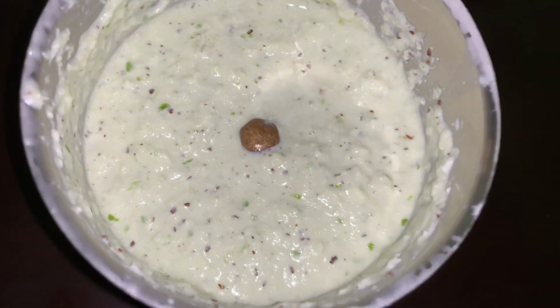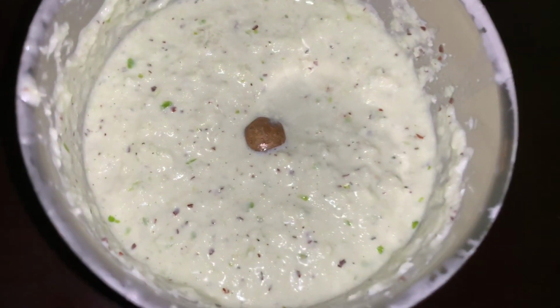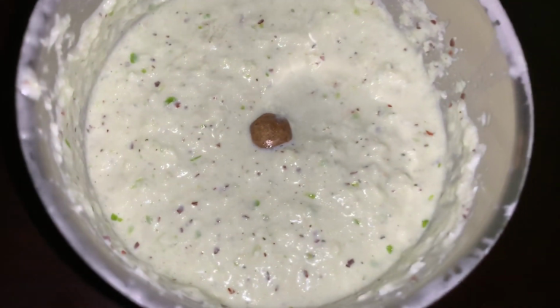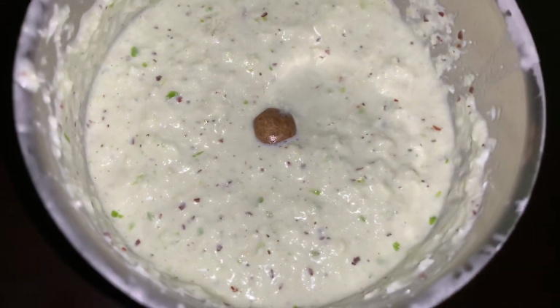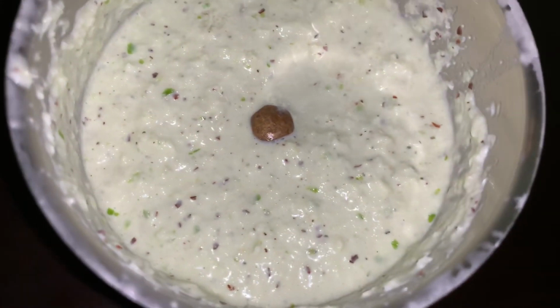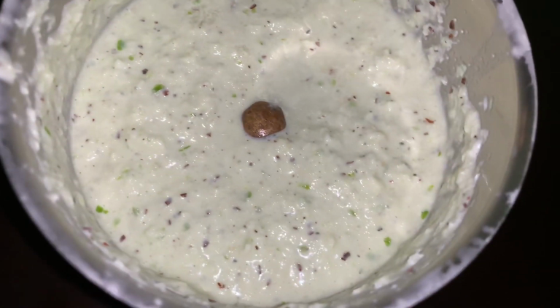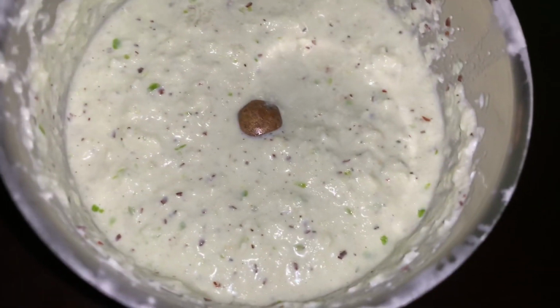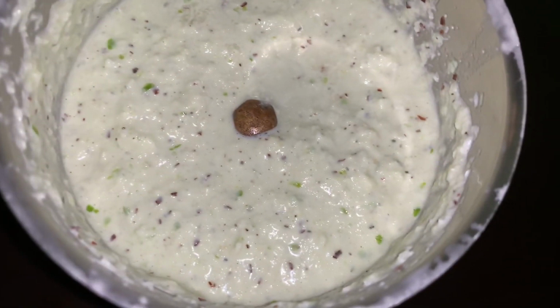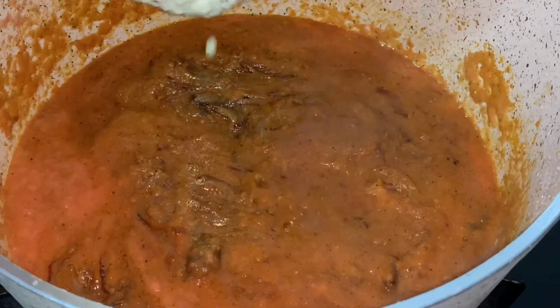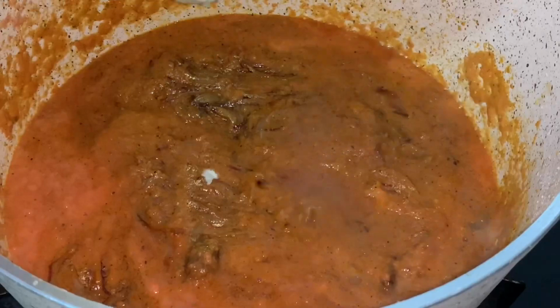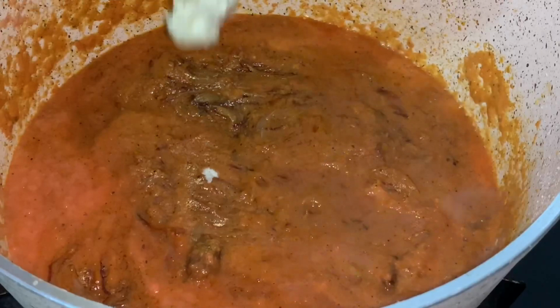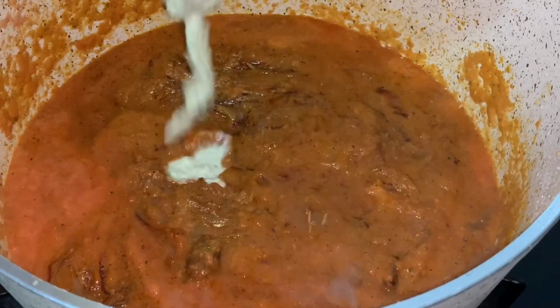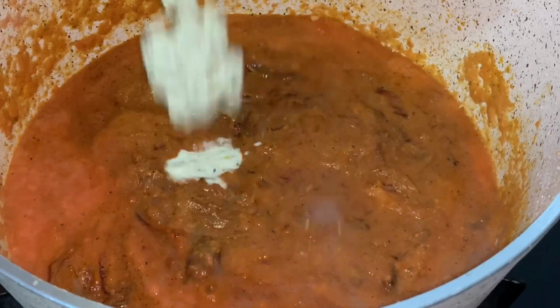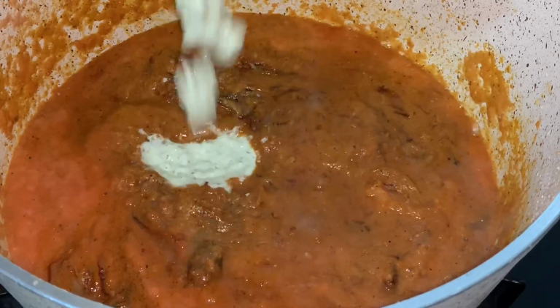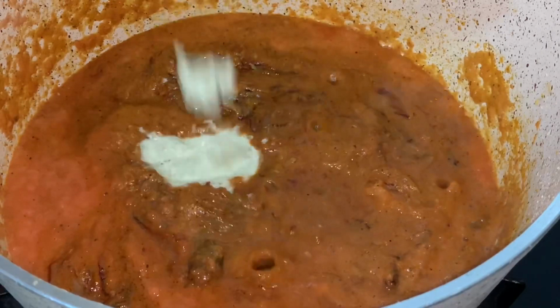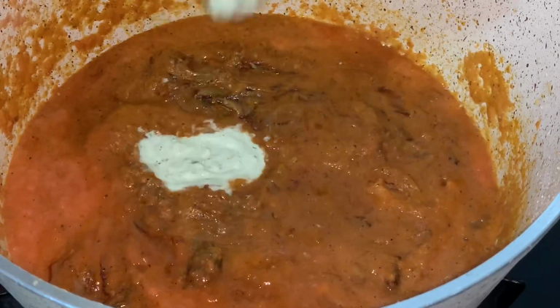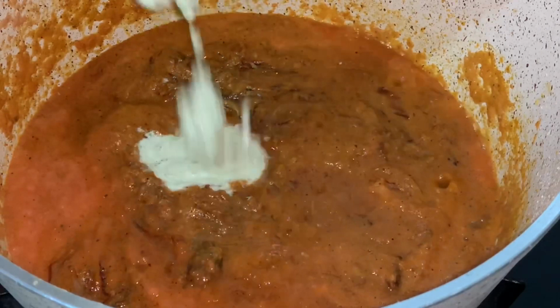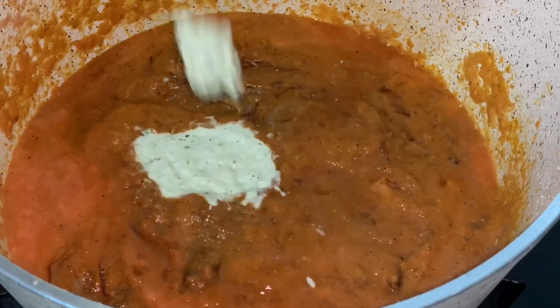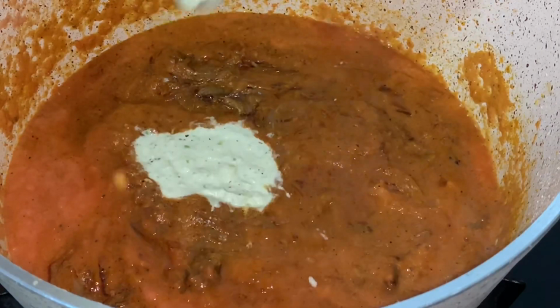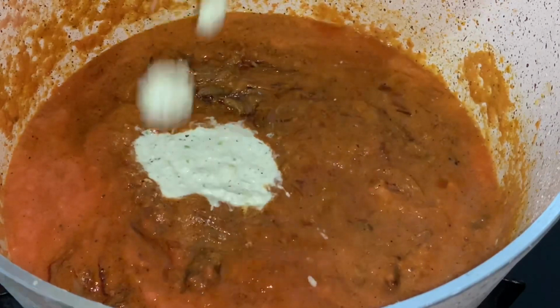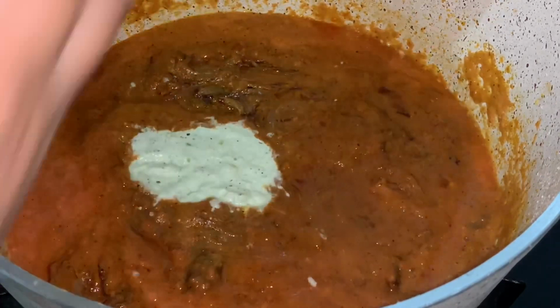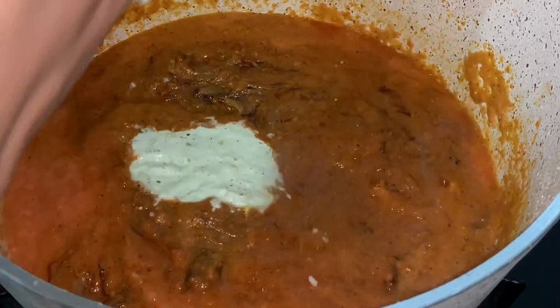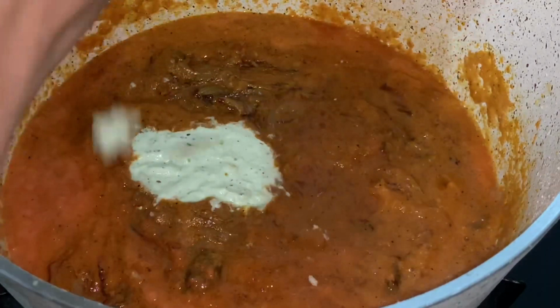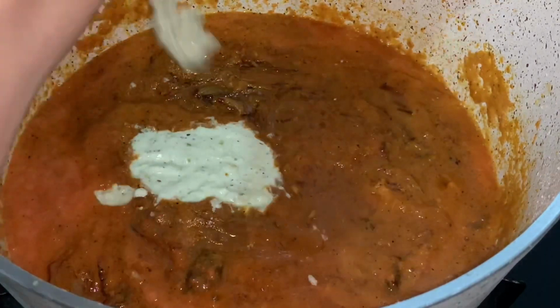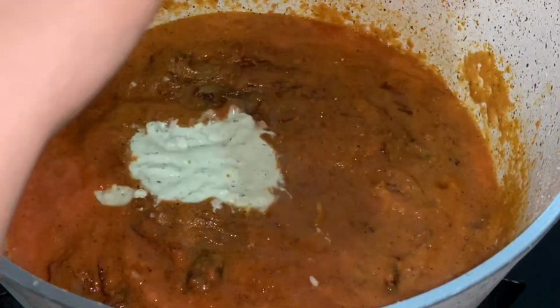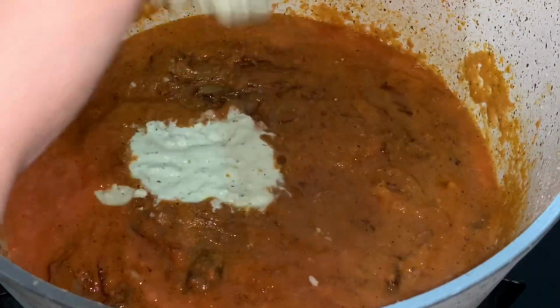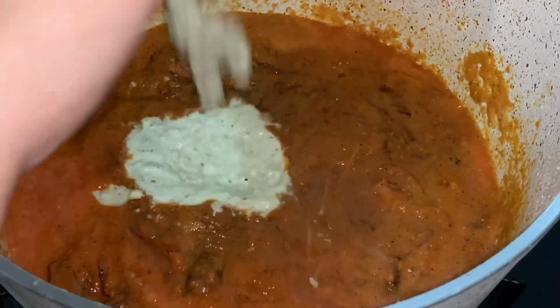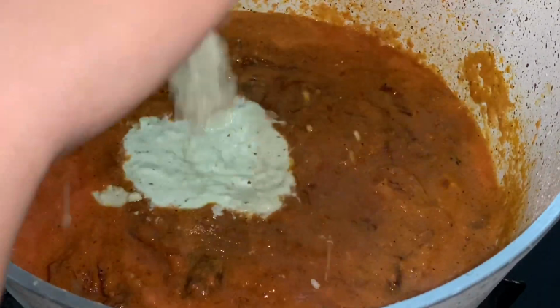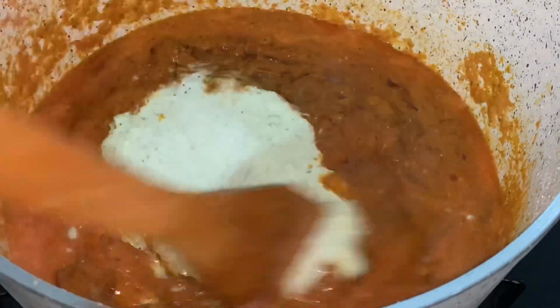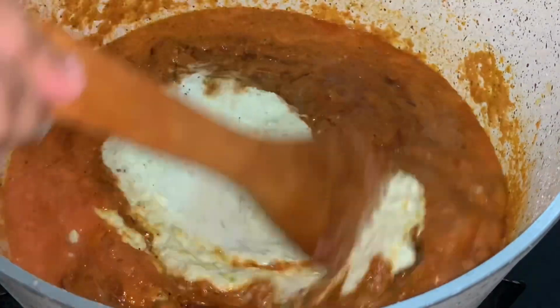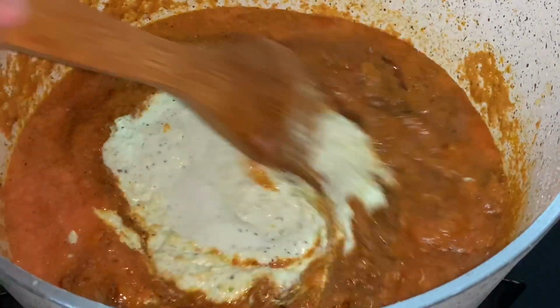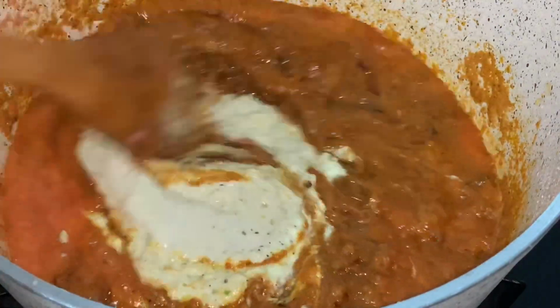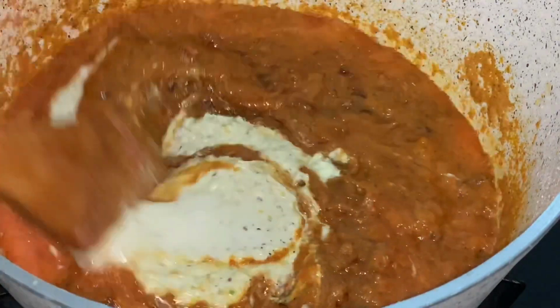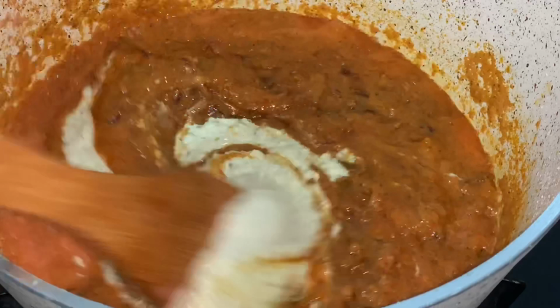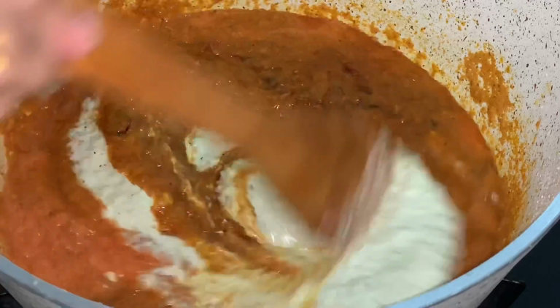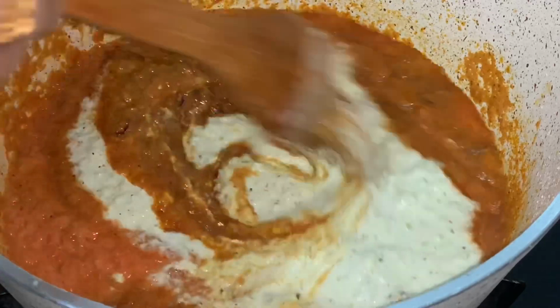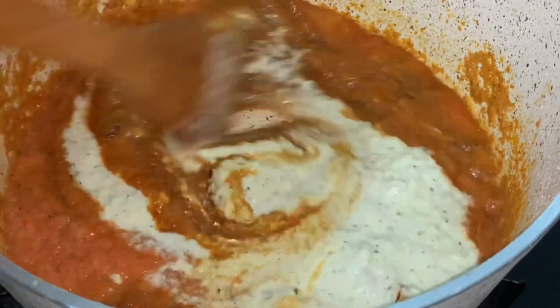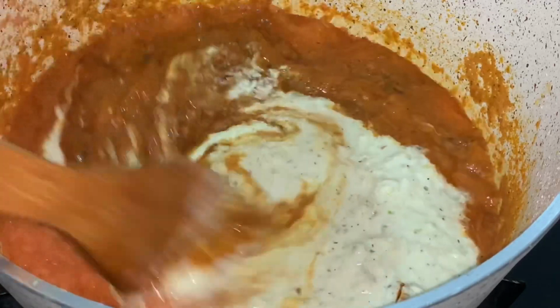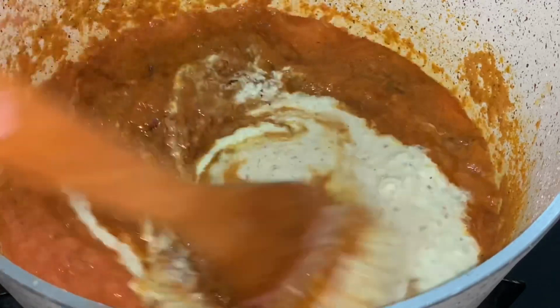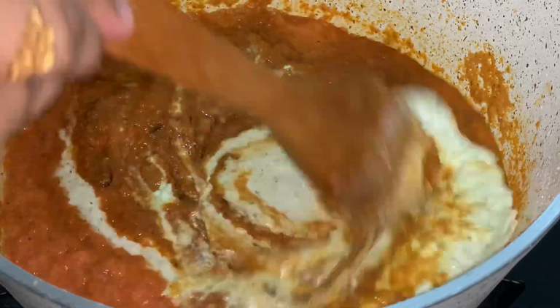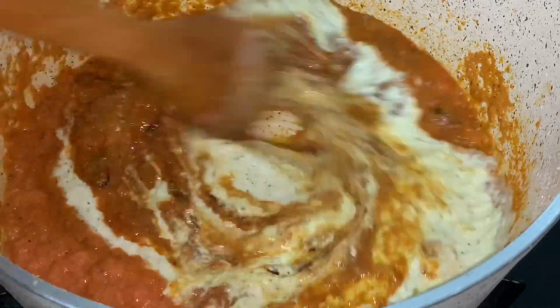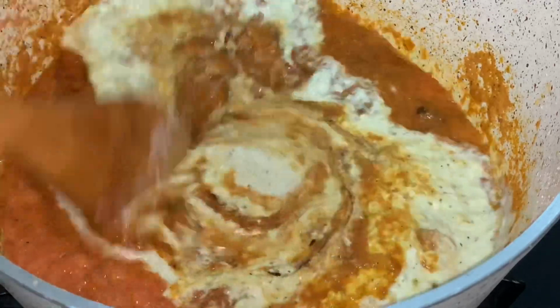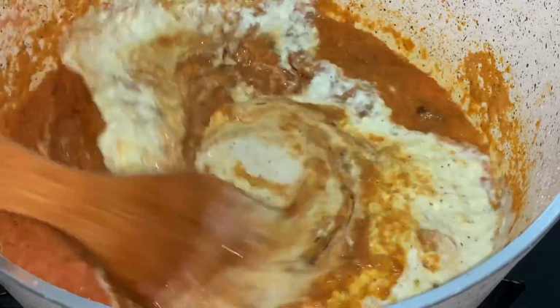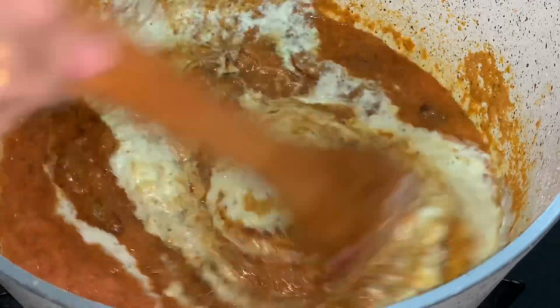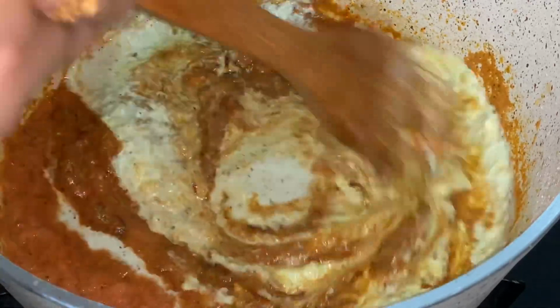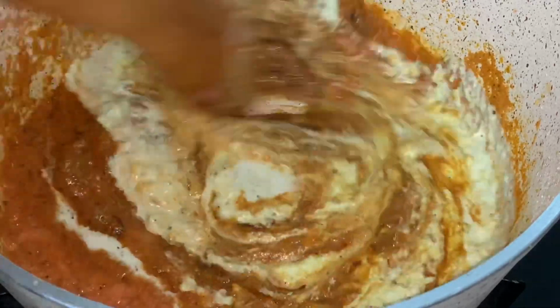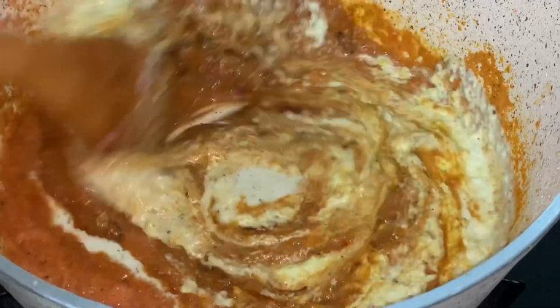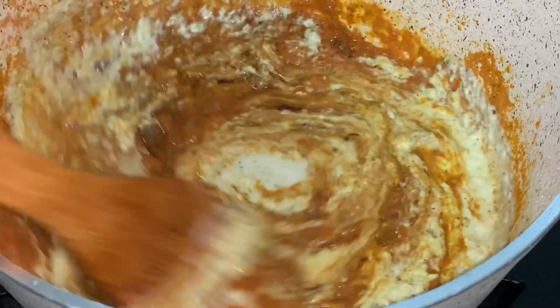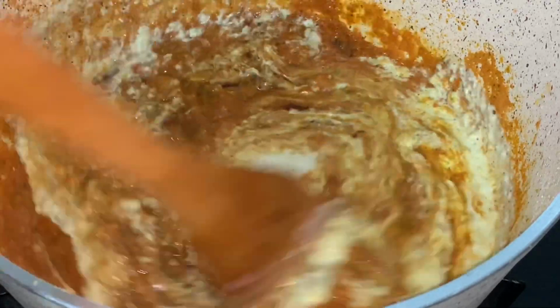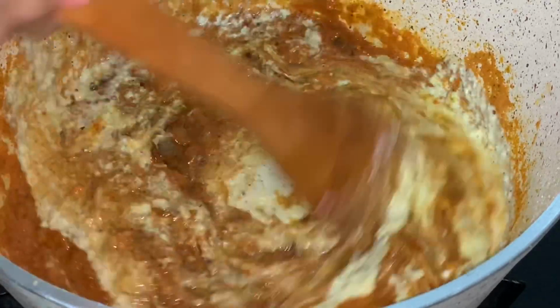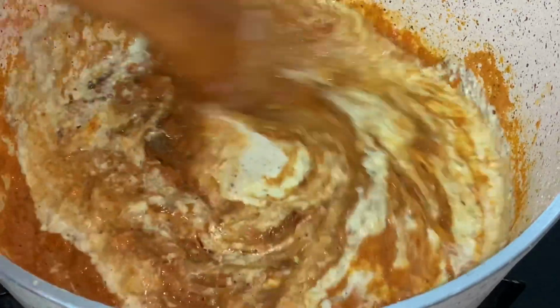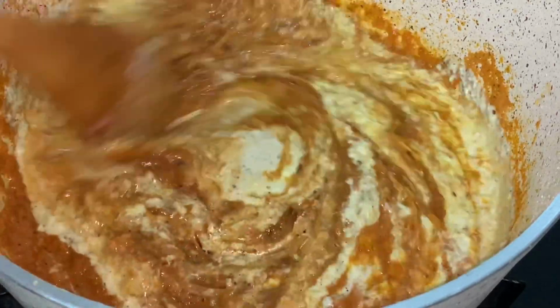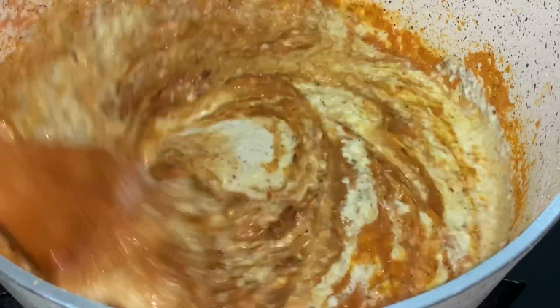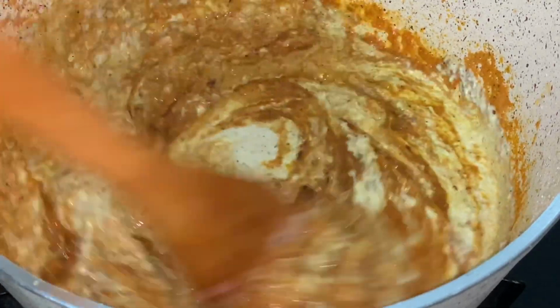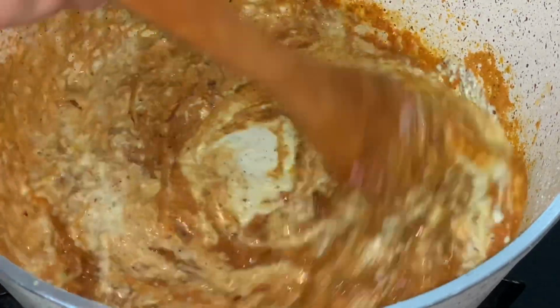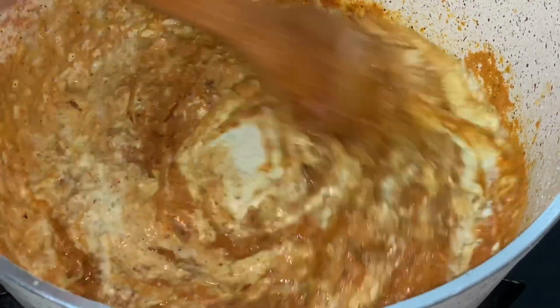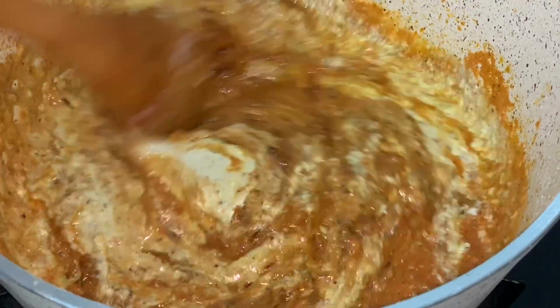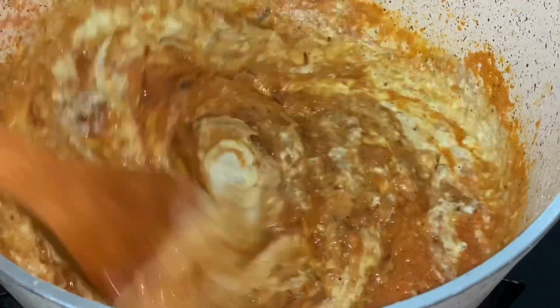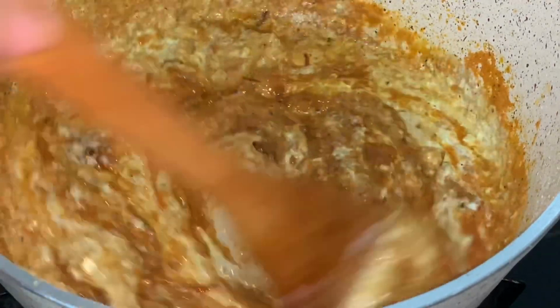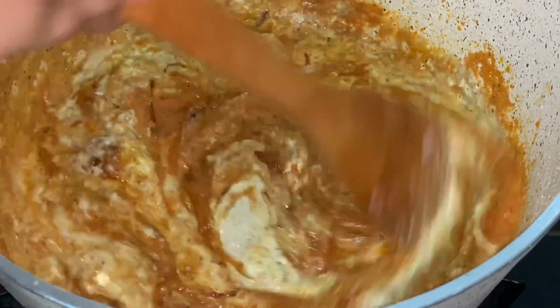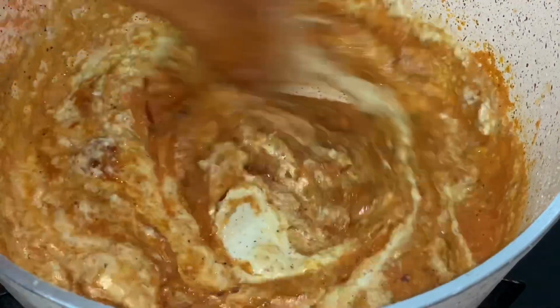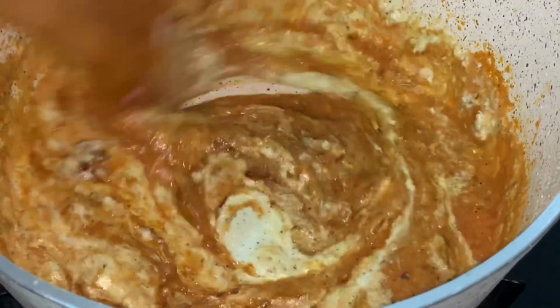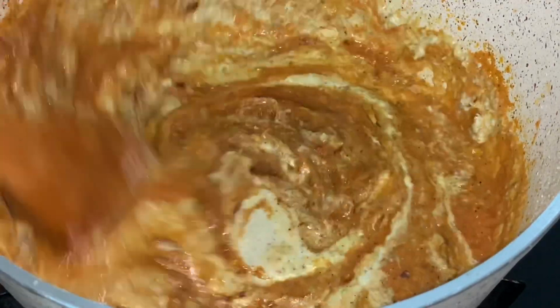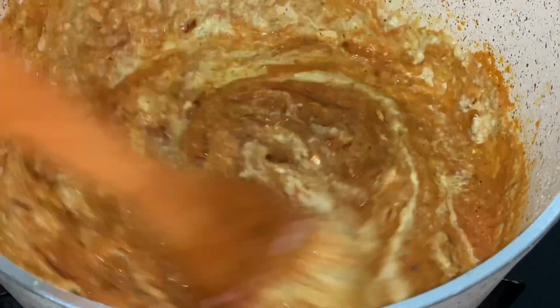Then add the coconut mixture and mix really well. Cook for 10 minutes on low flame.